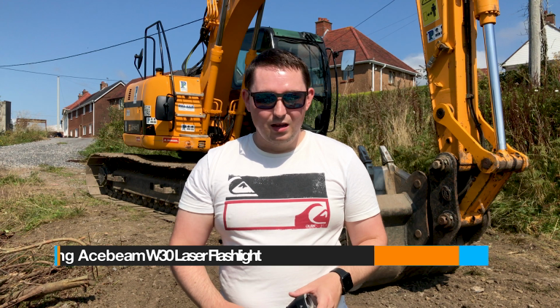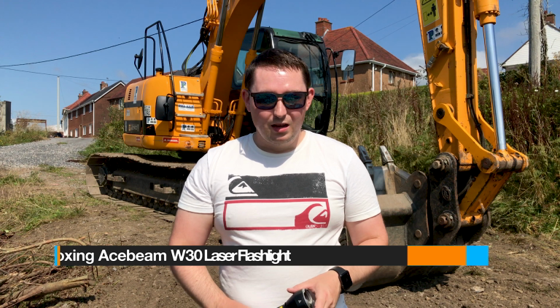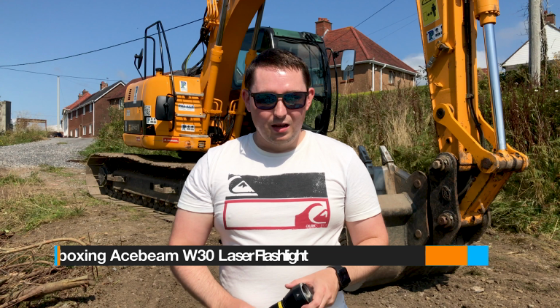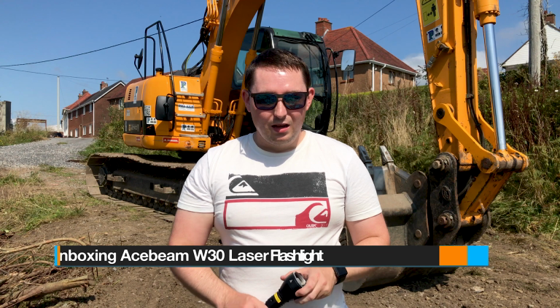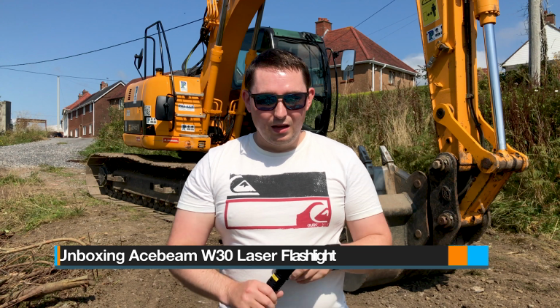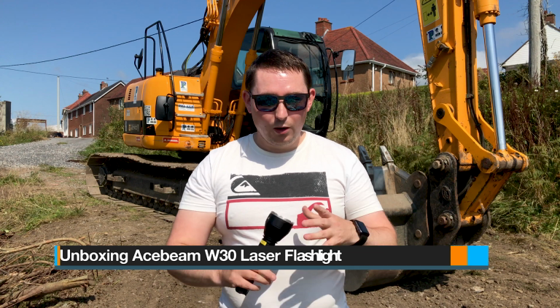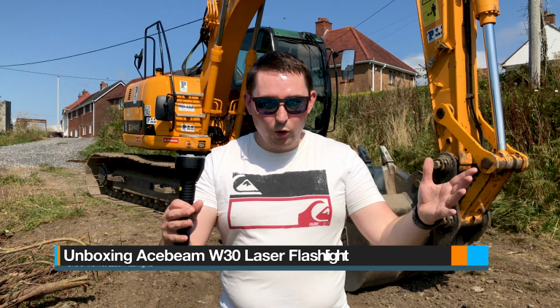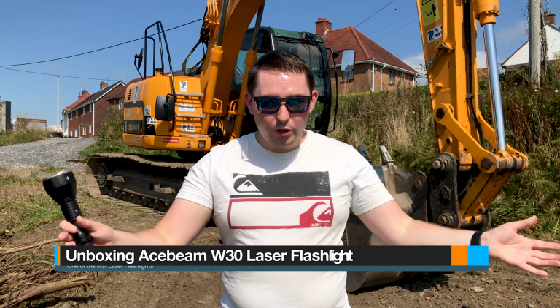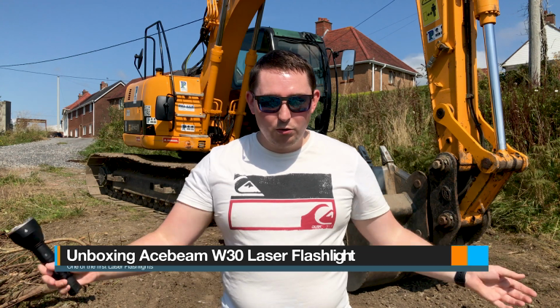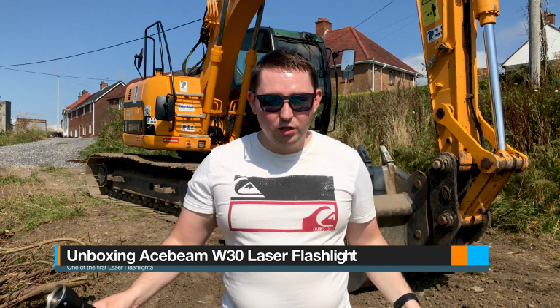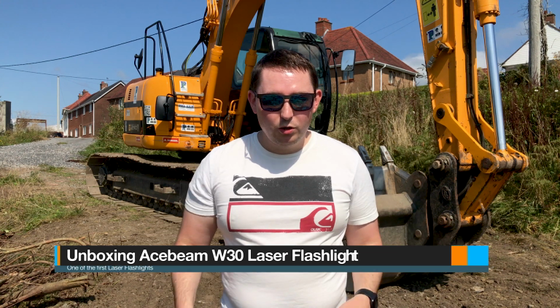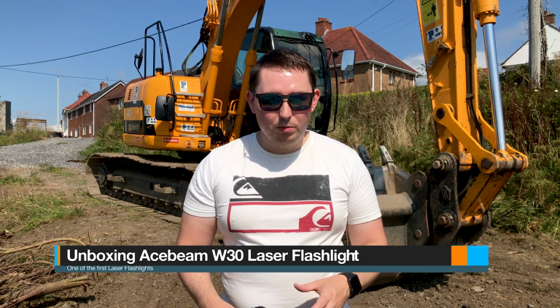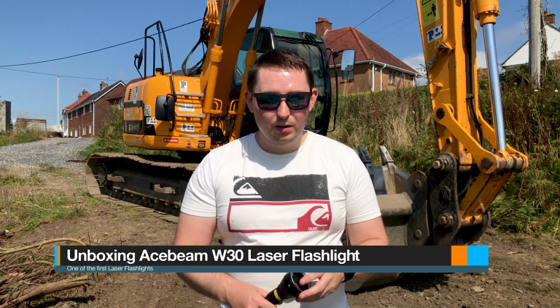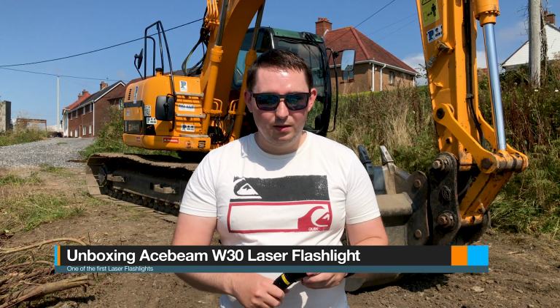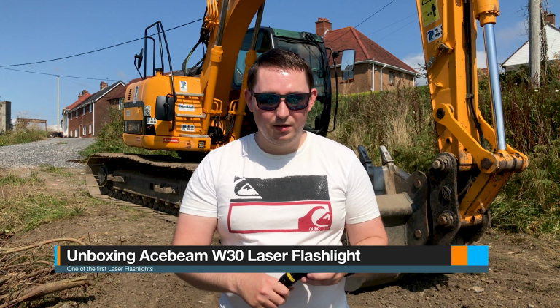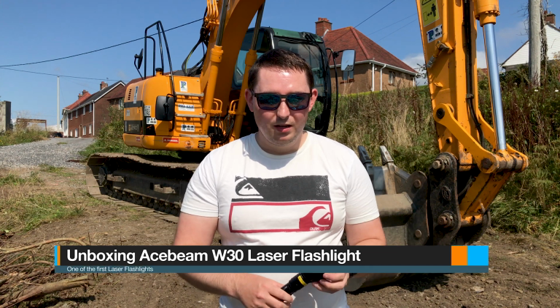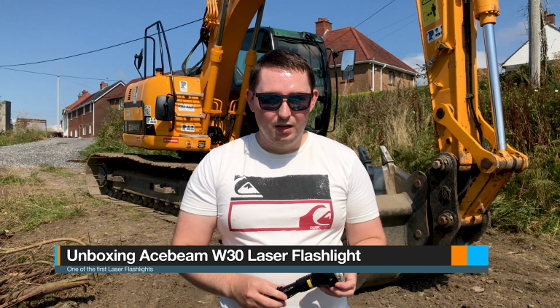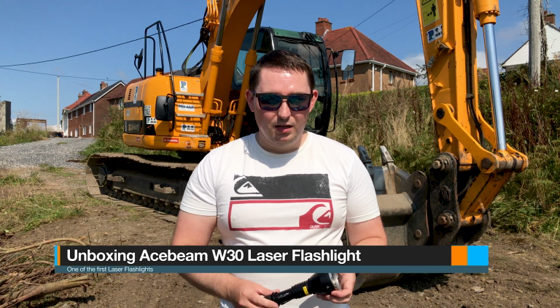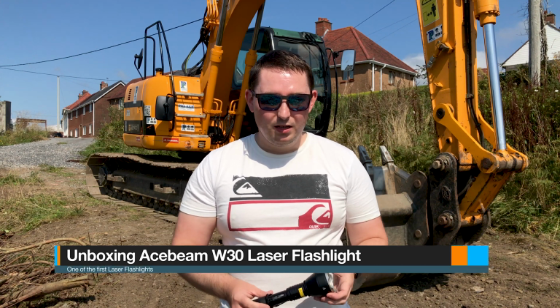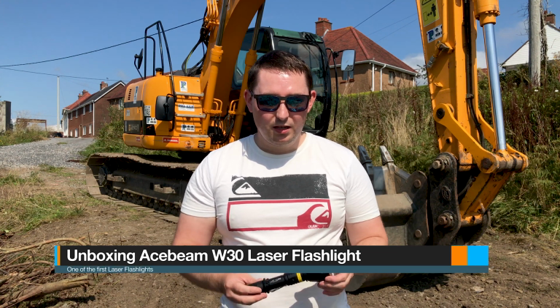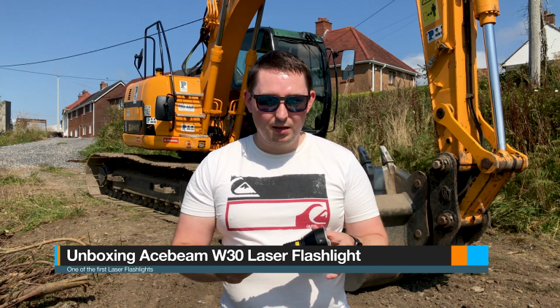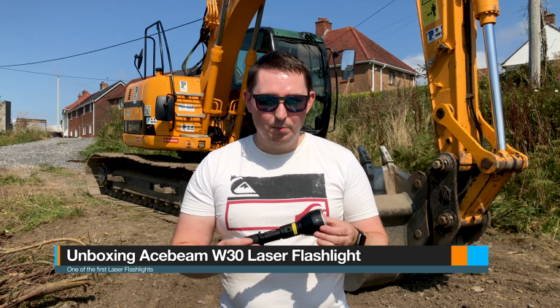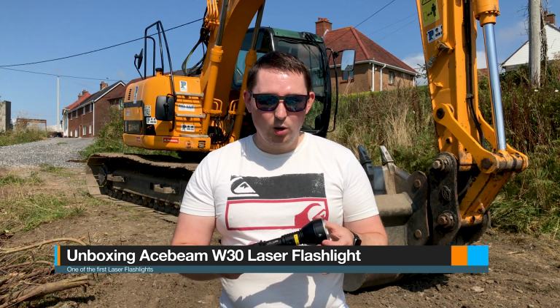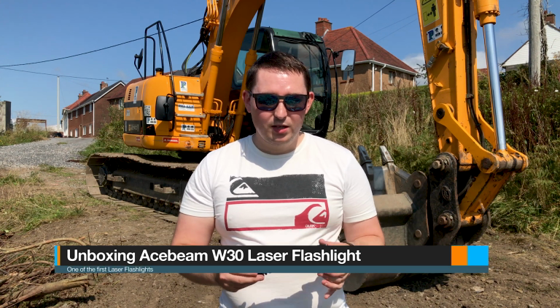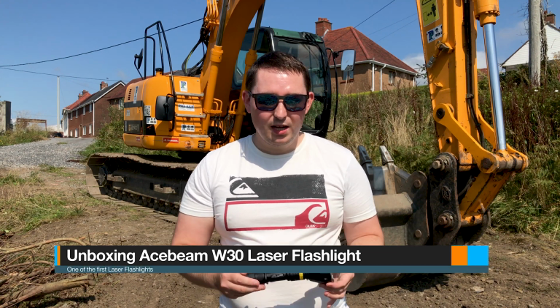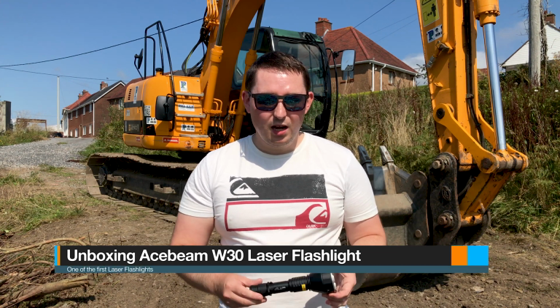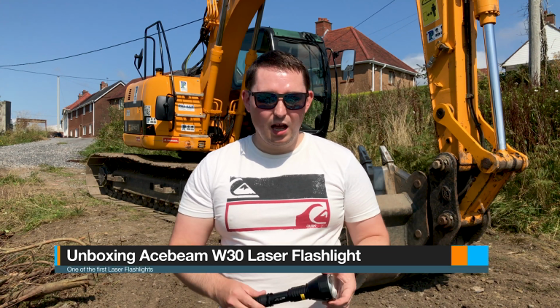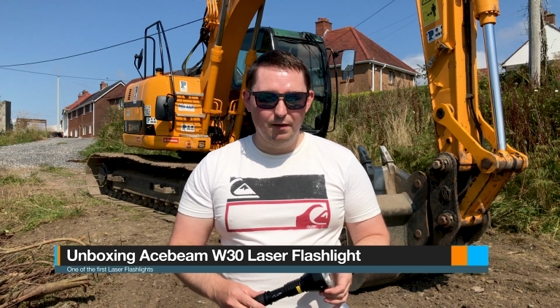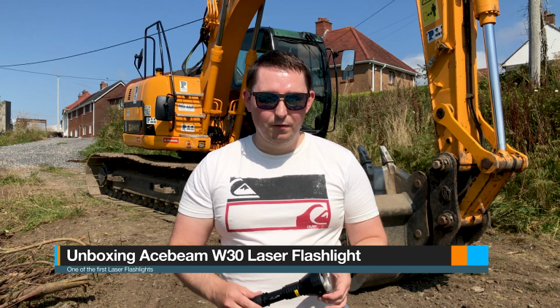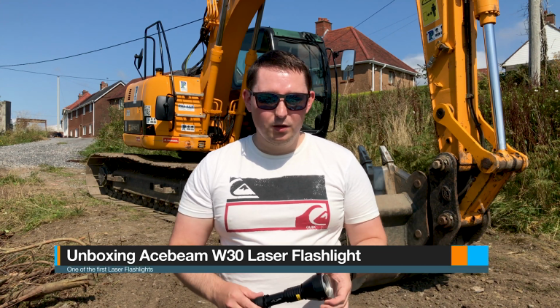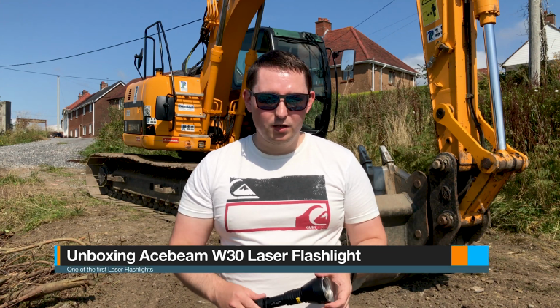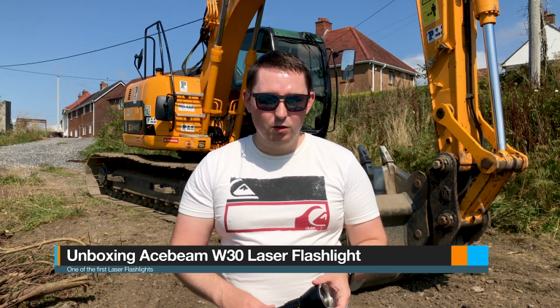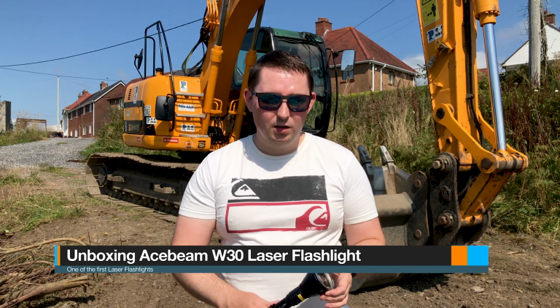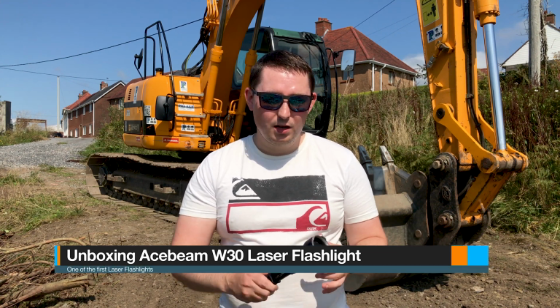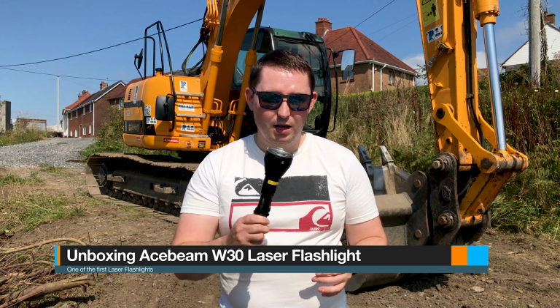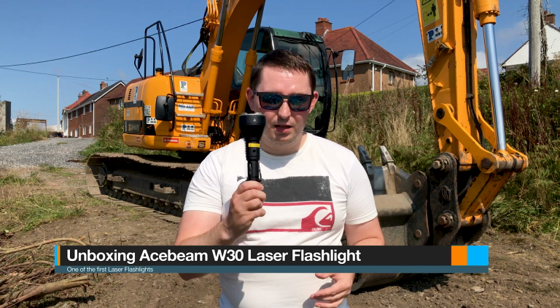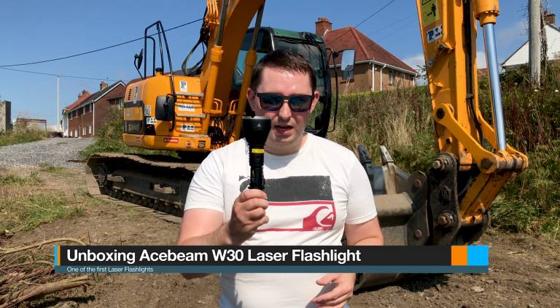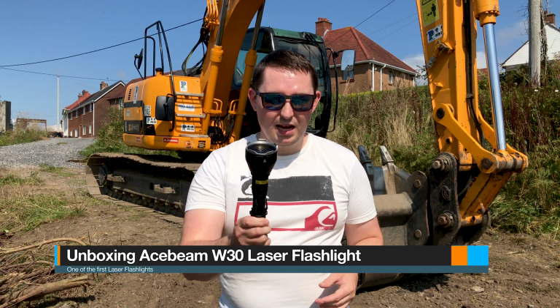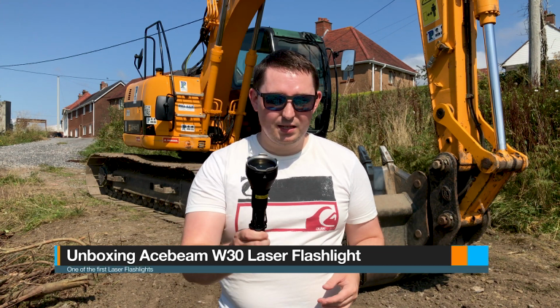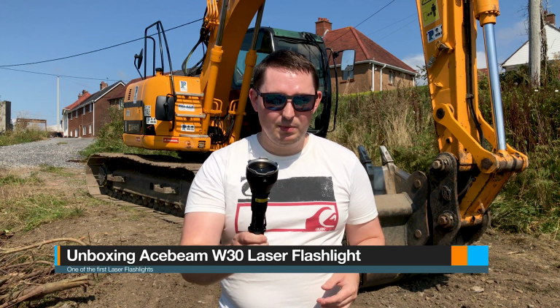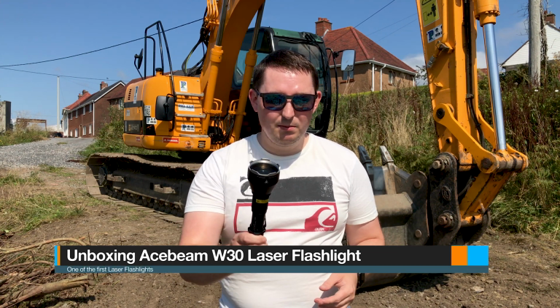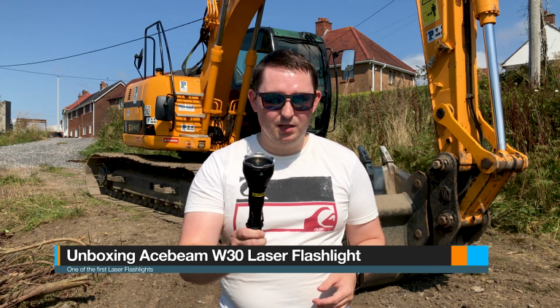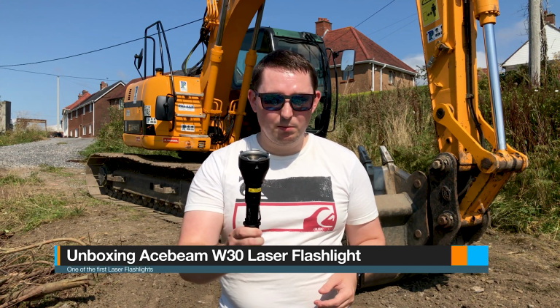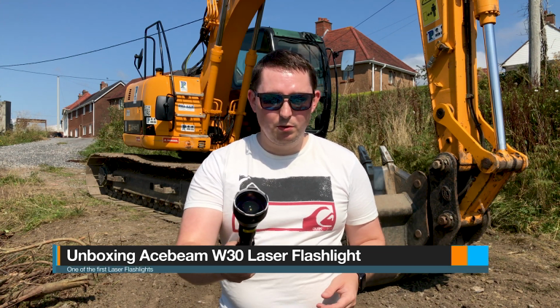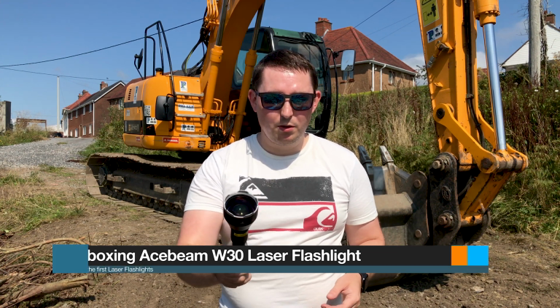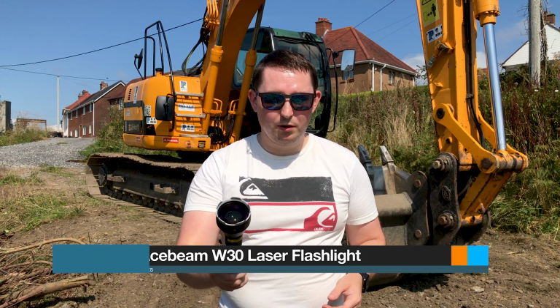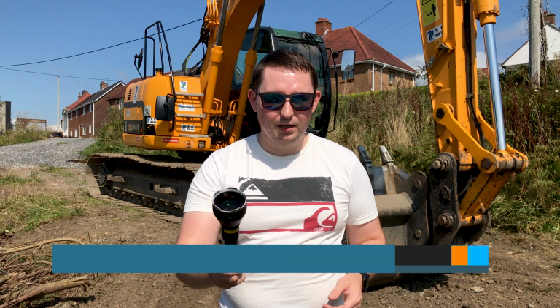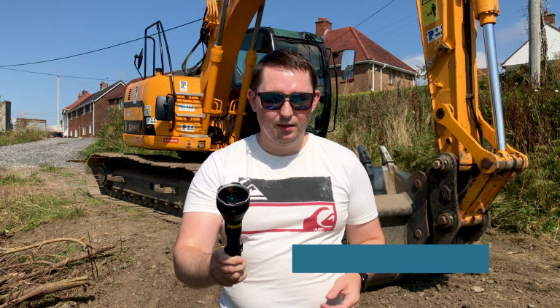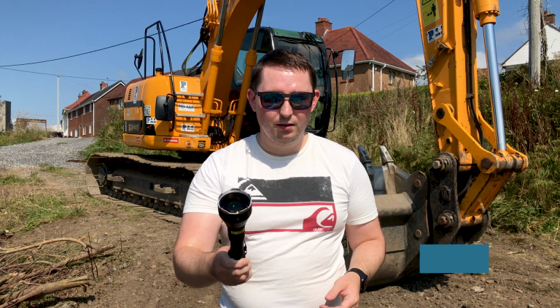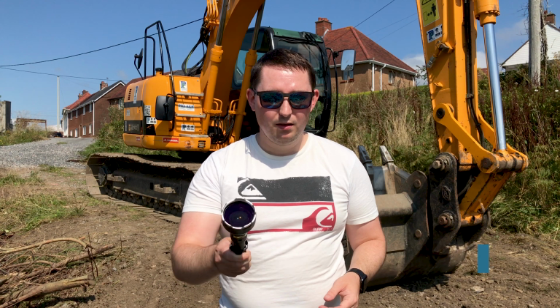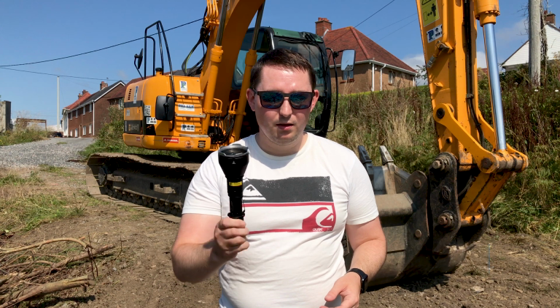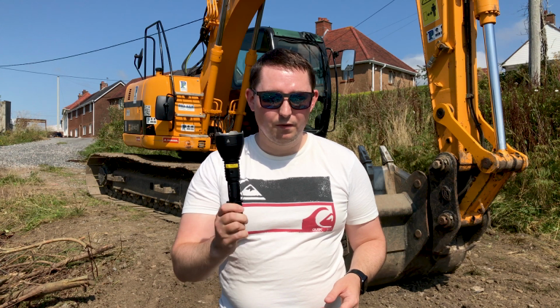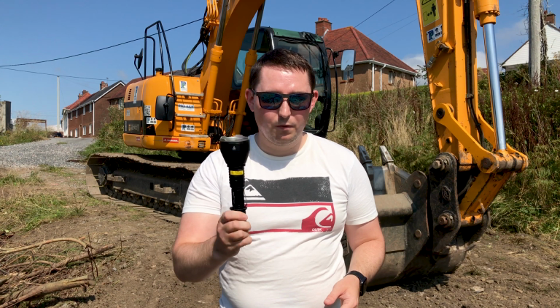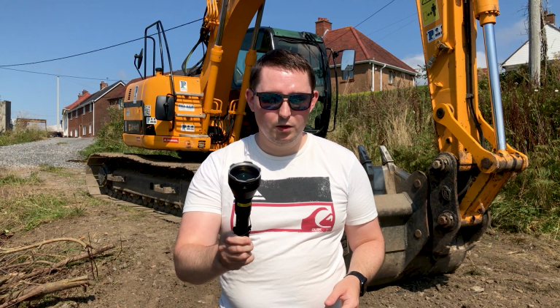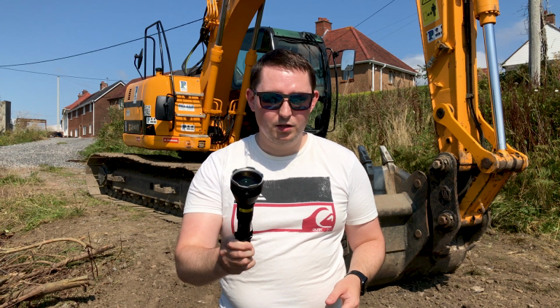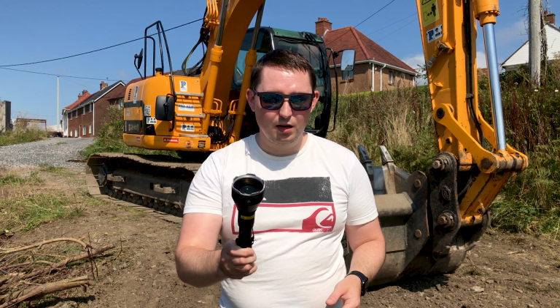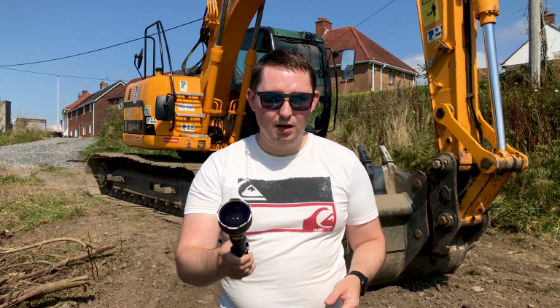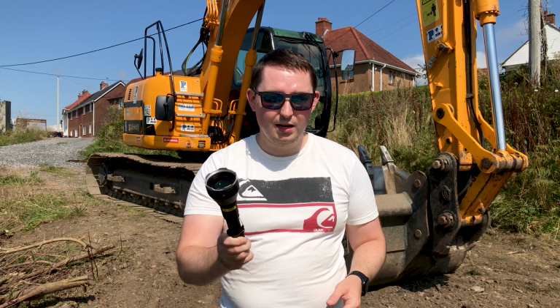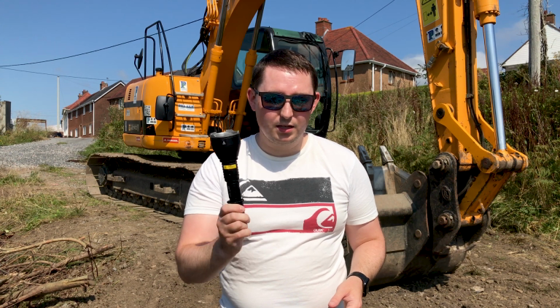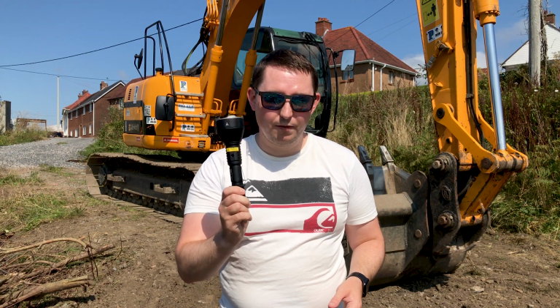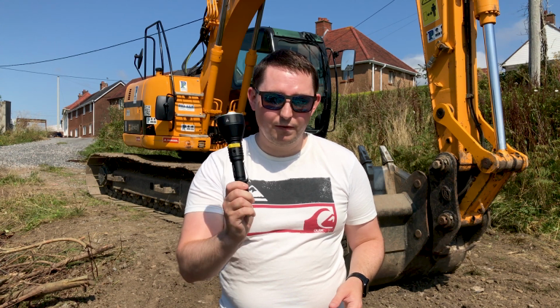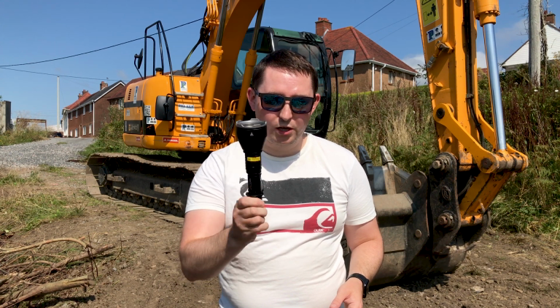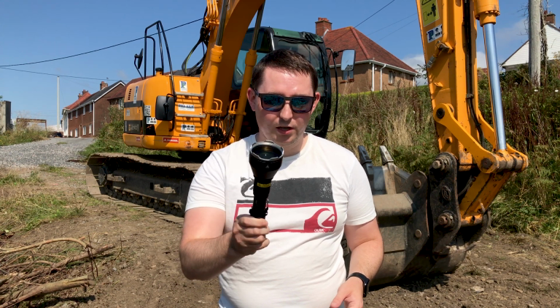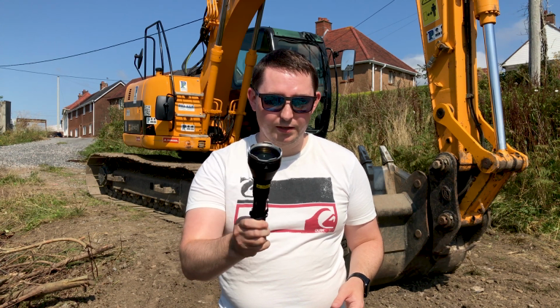Hello YouTube! This is an unboxing and first look at the Acebeam W30, the first laser flashlight.